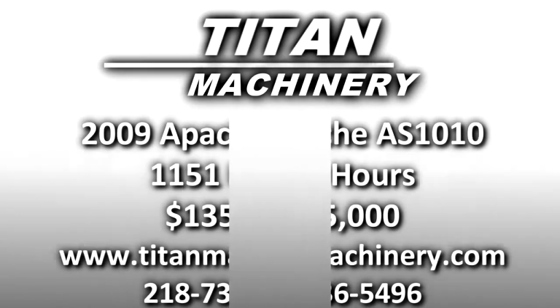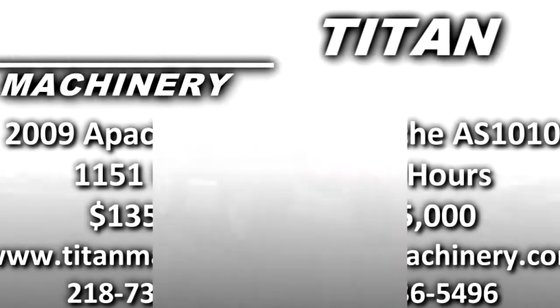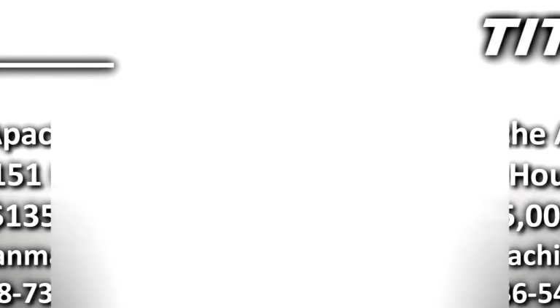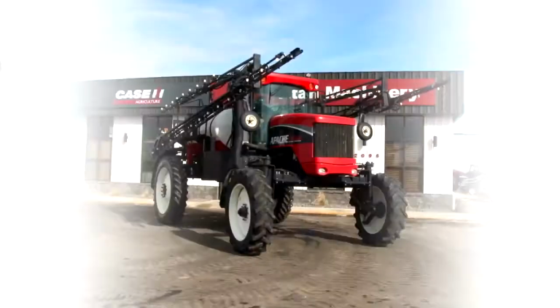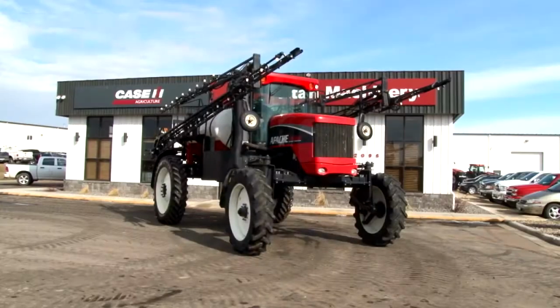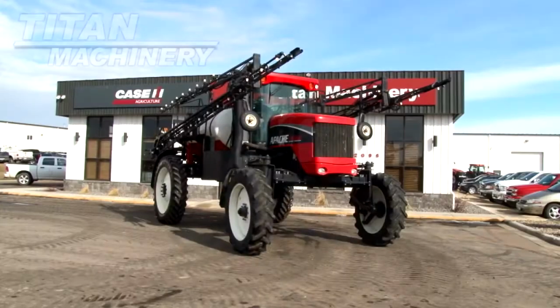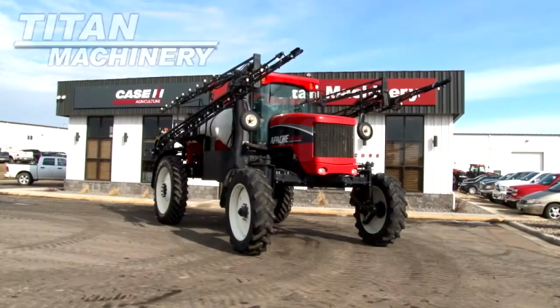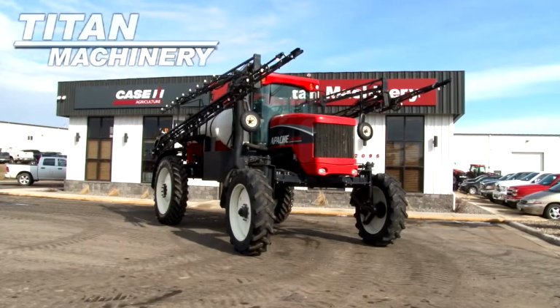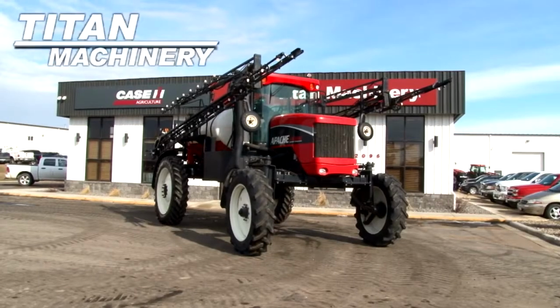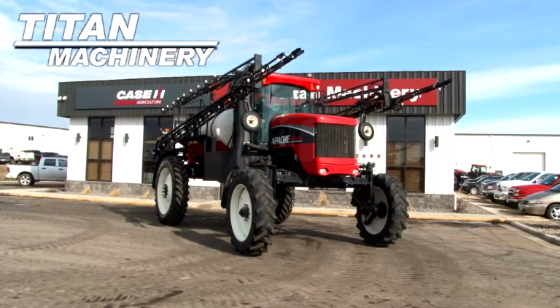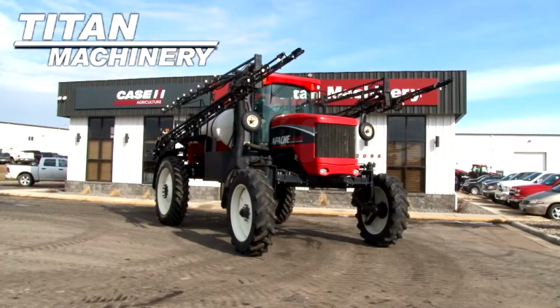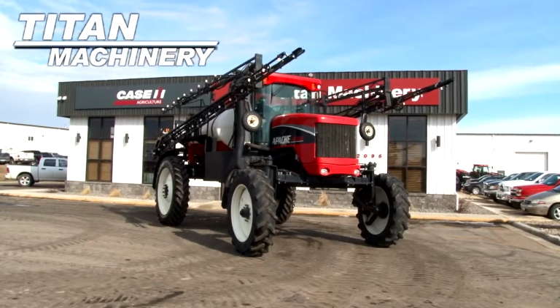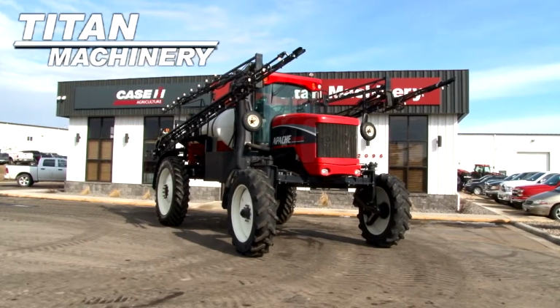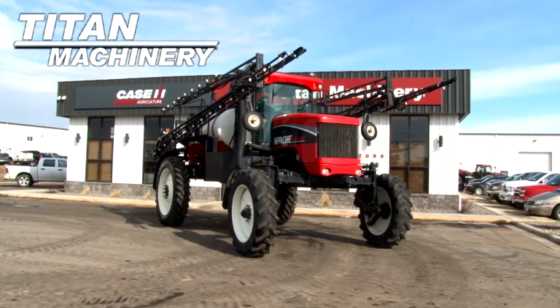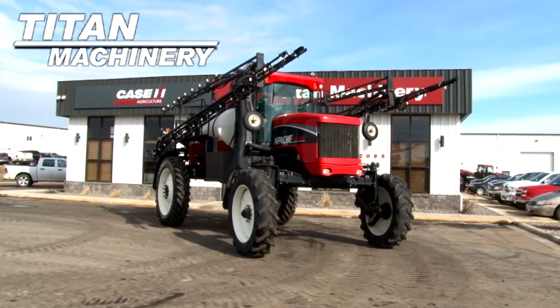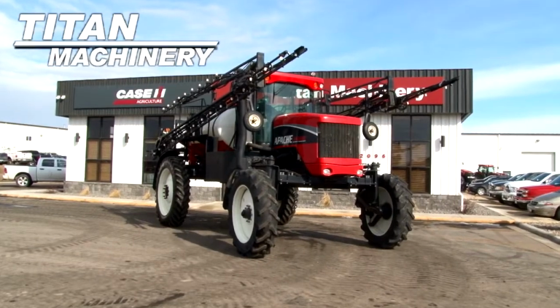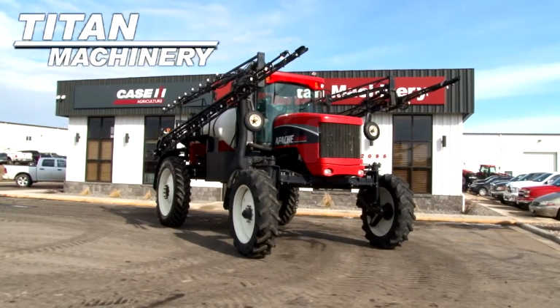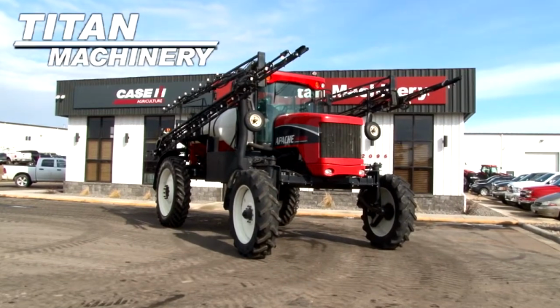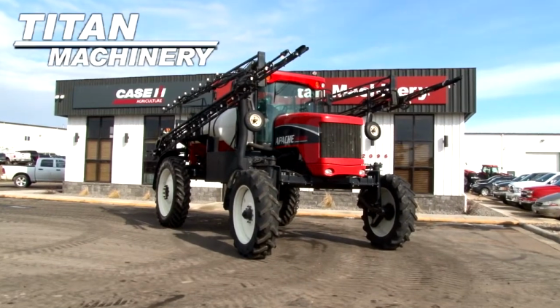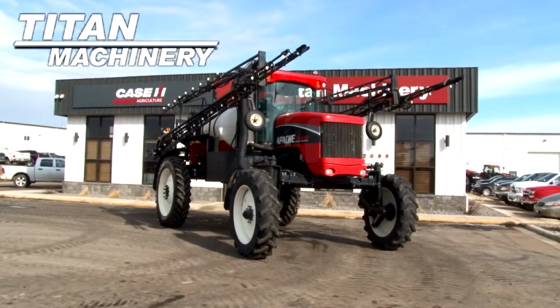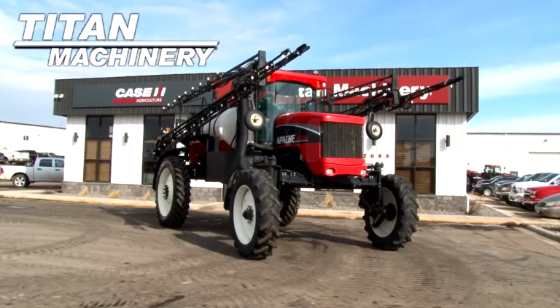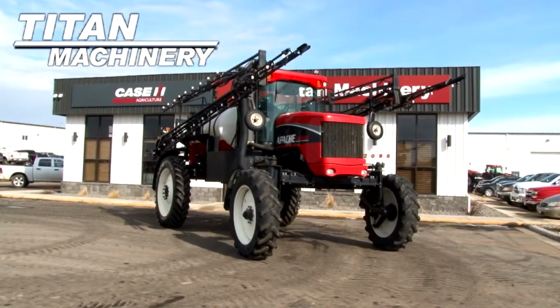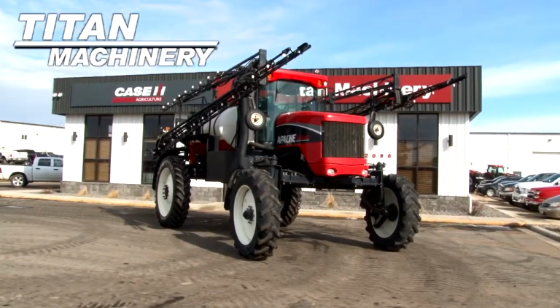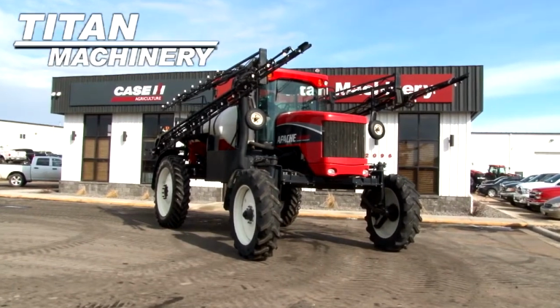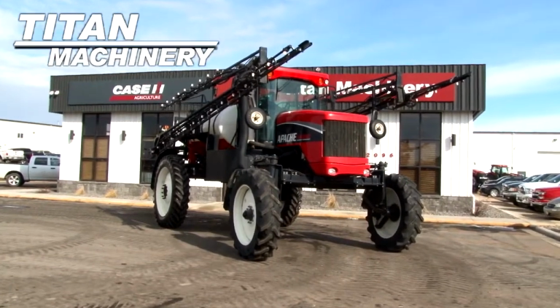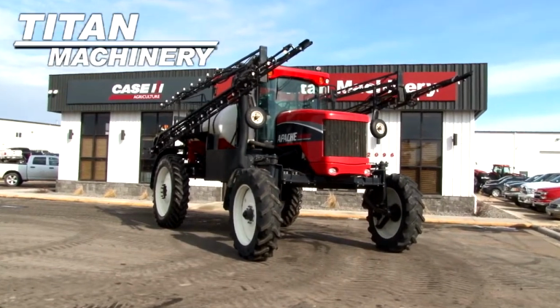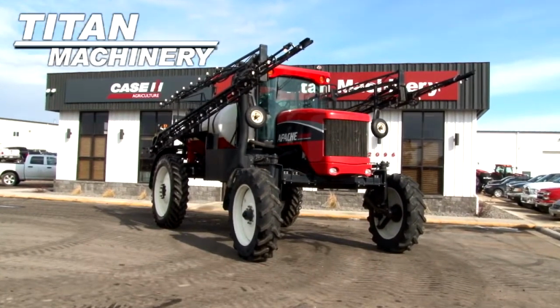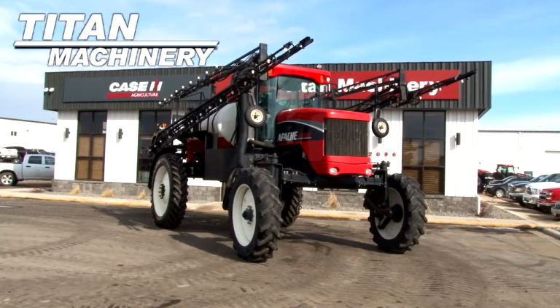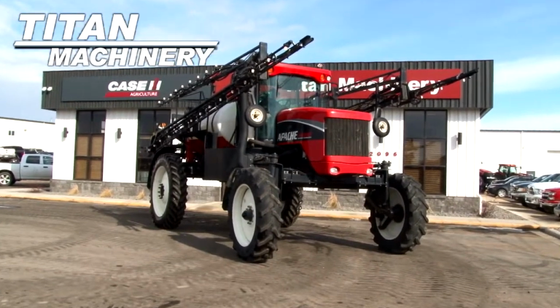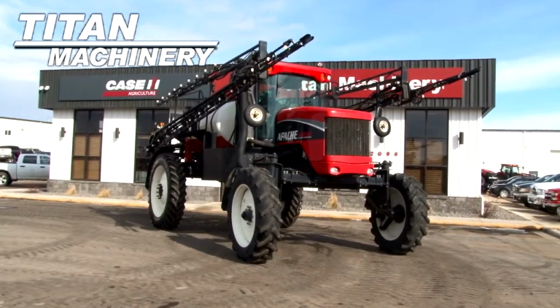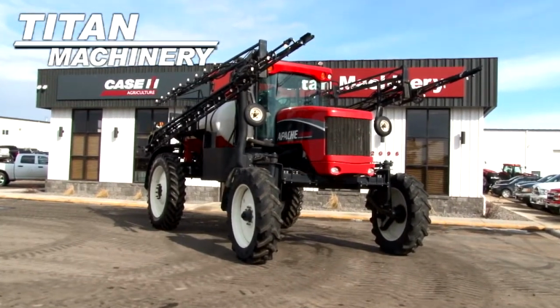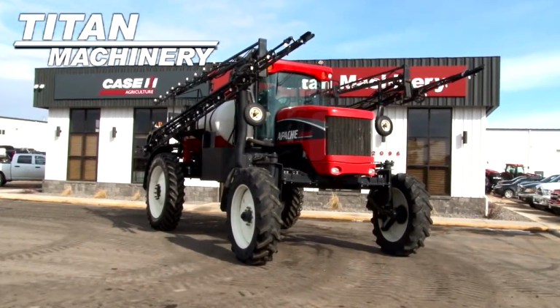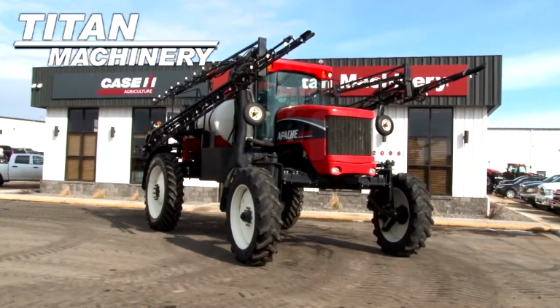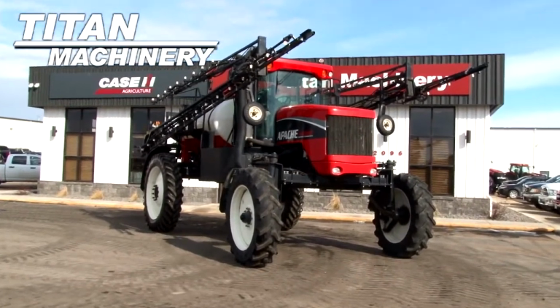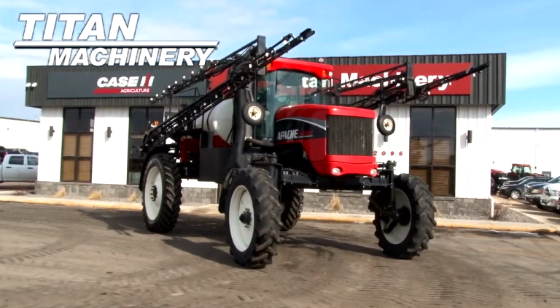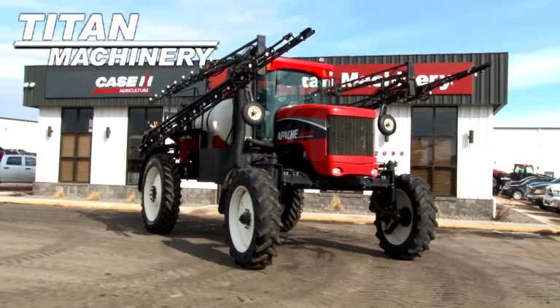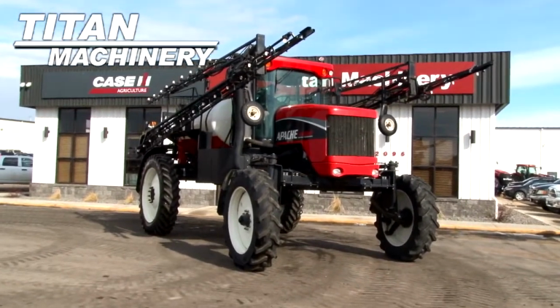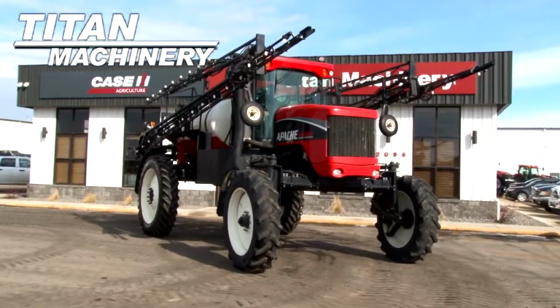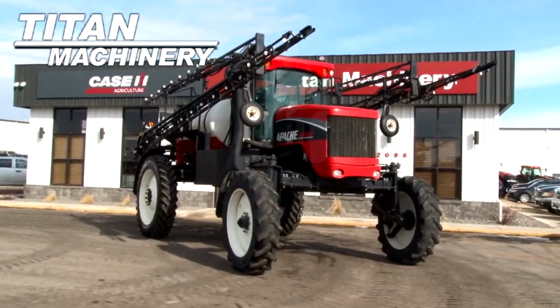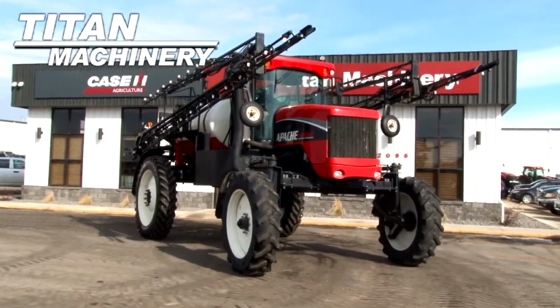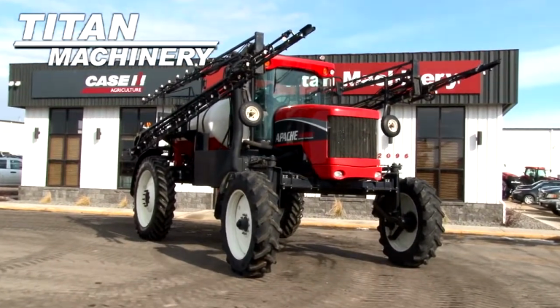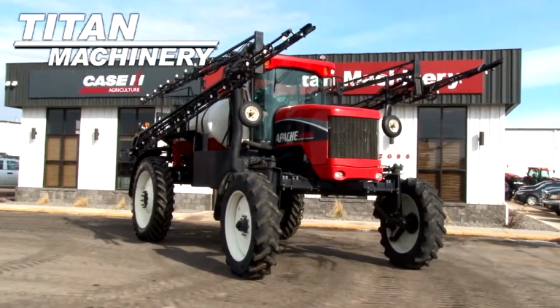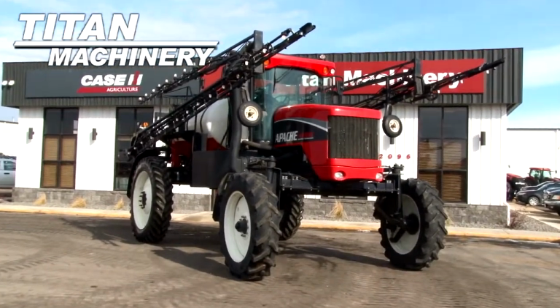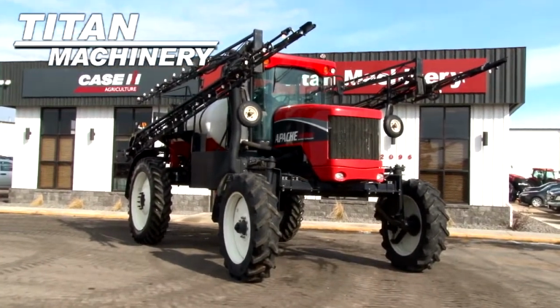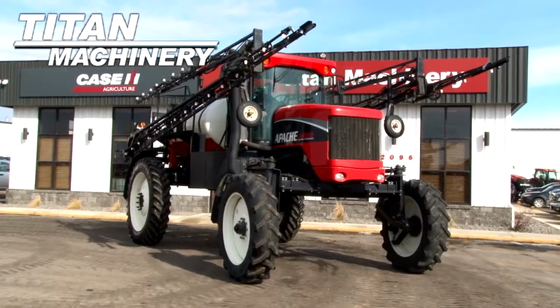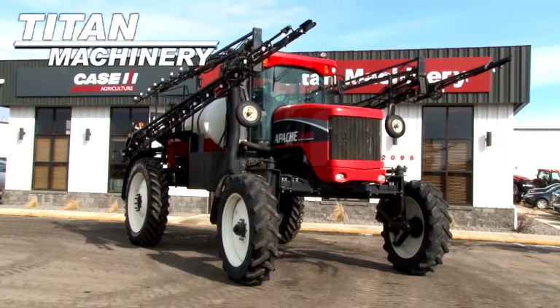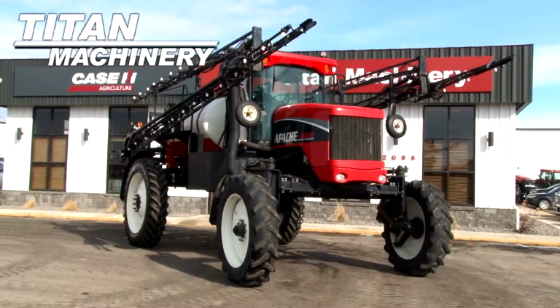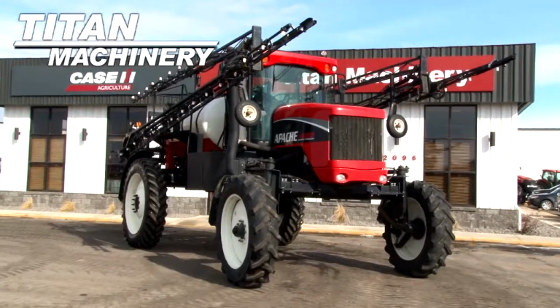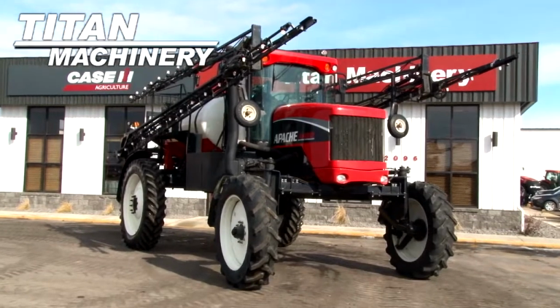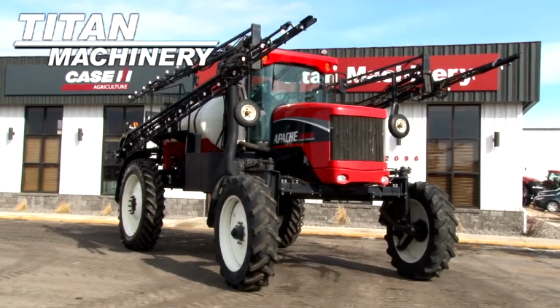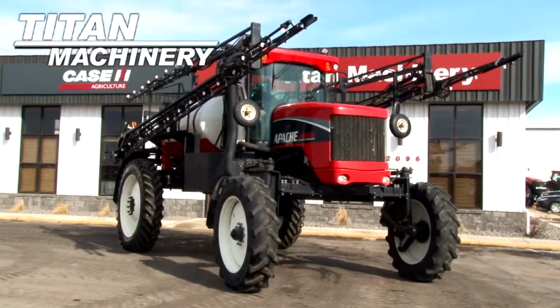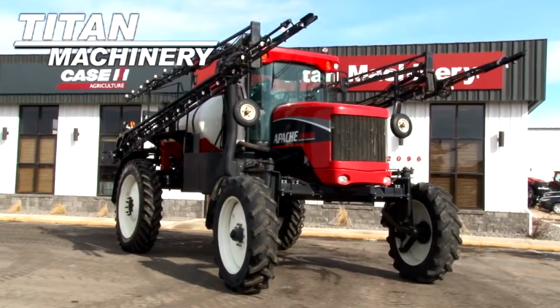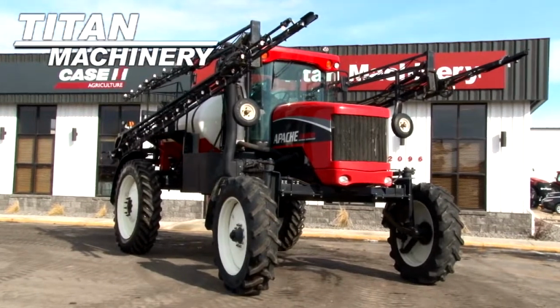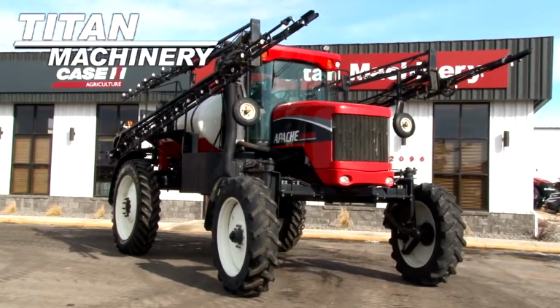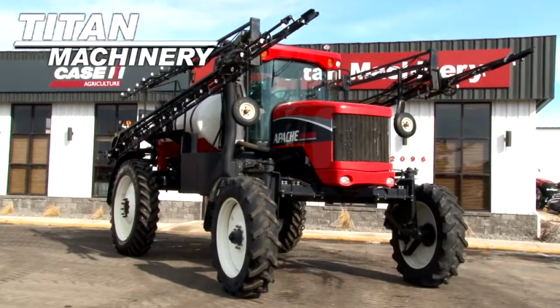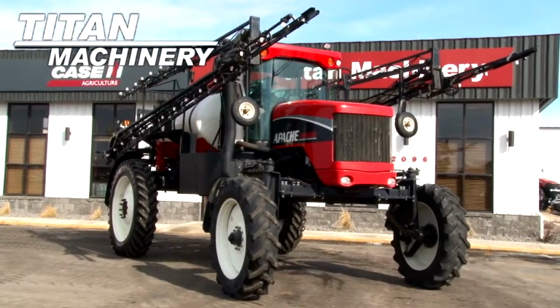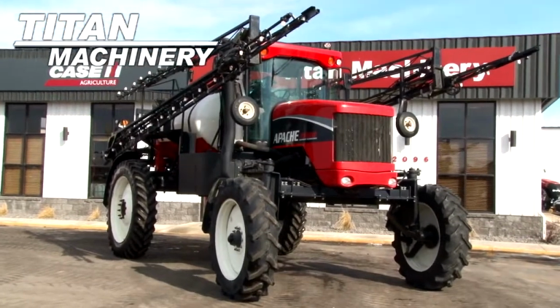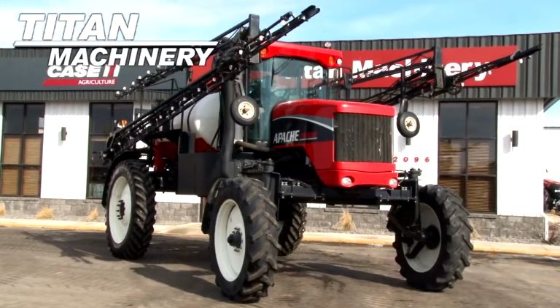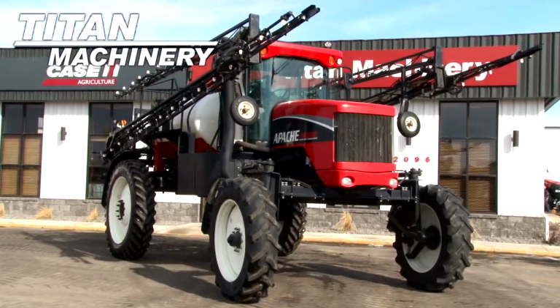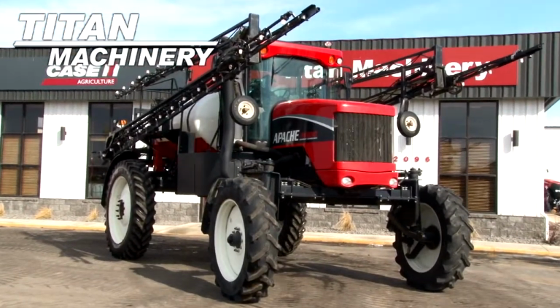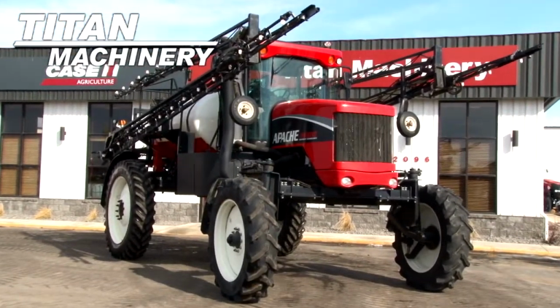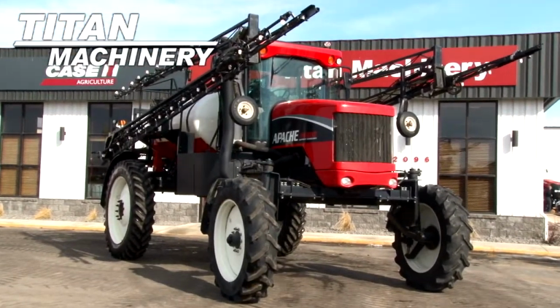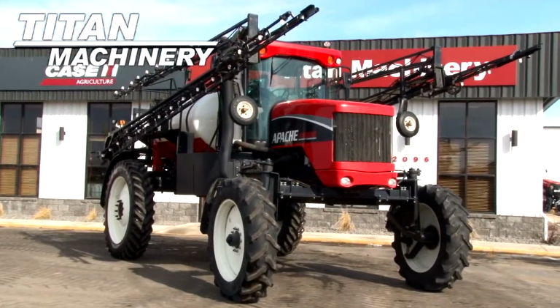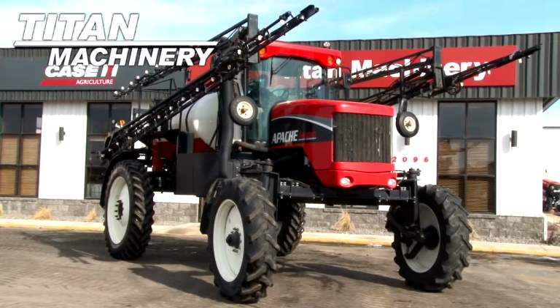Available now at Titan Machinery at Fergus Falls, we have an Apache AS-1010 with 1,151 hours.